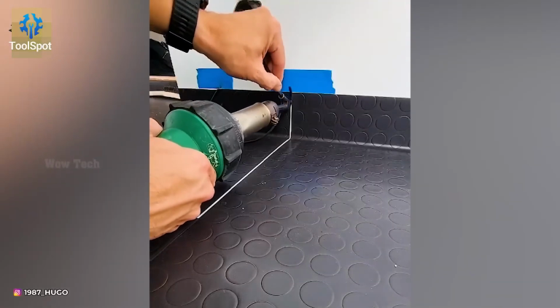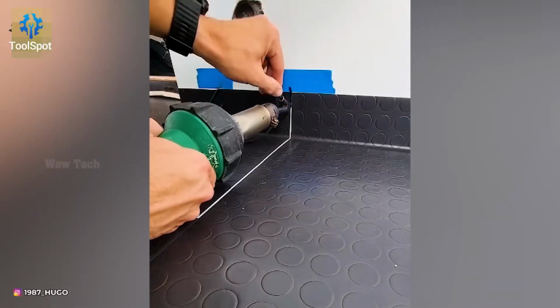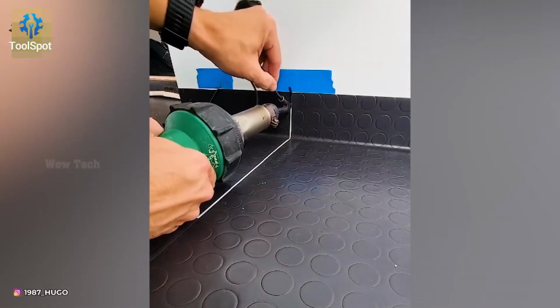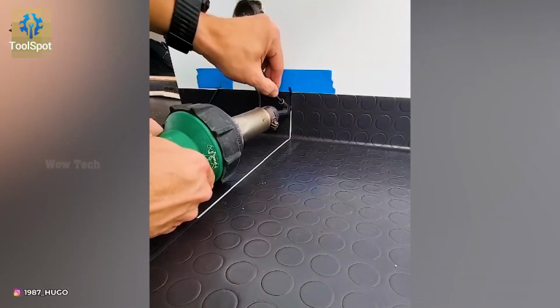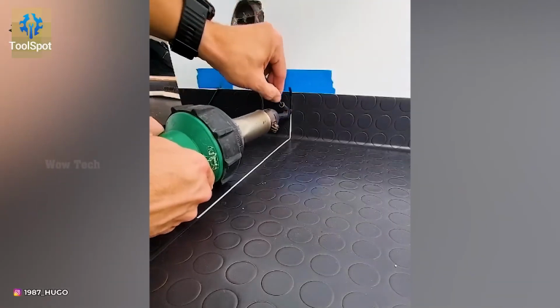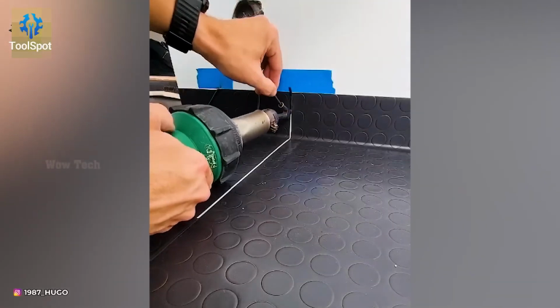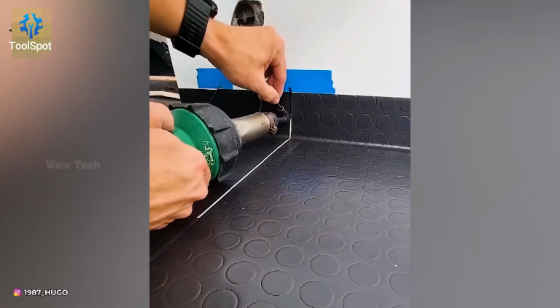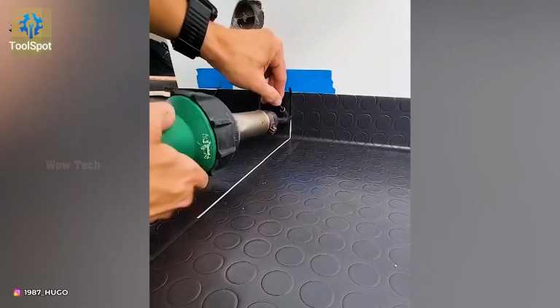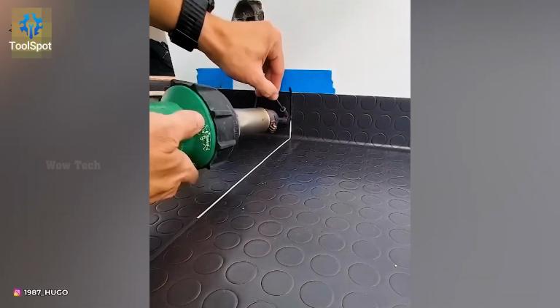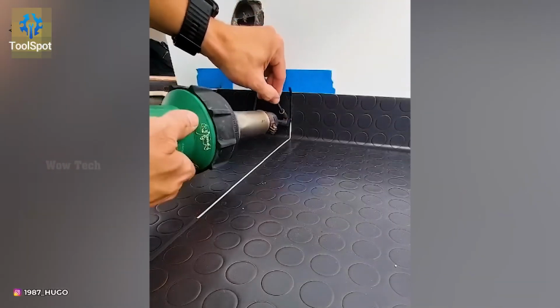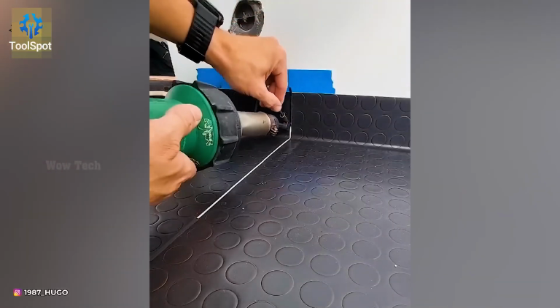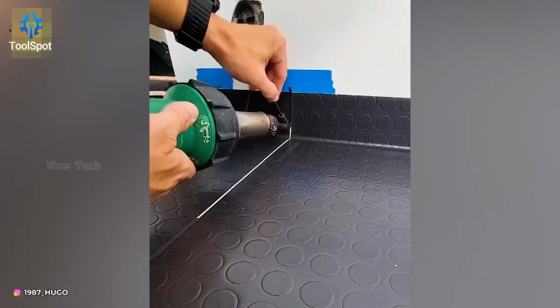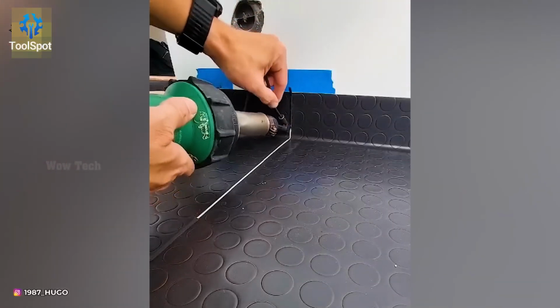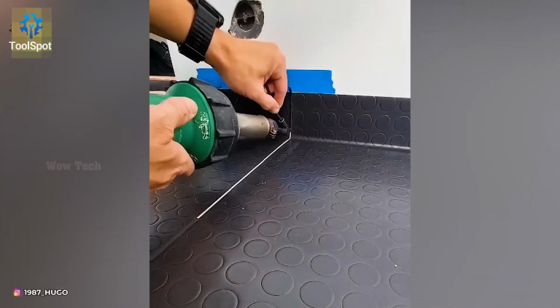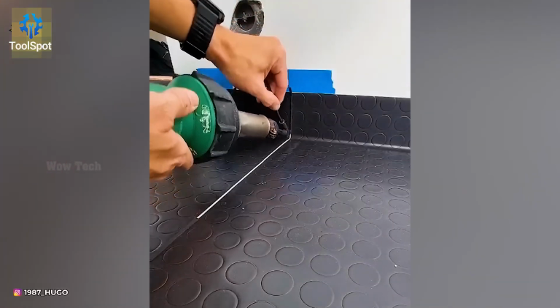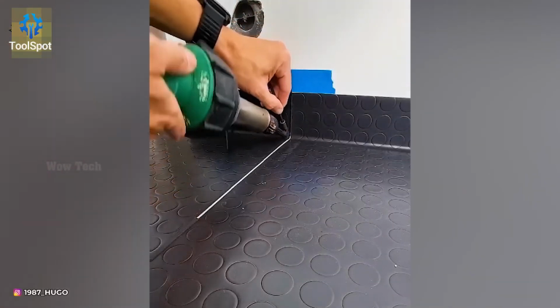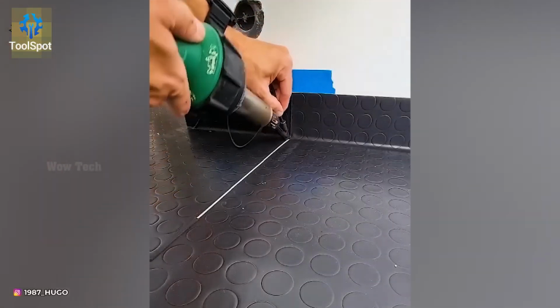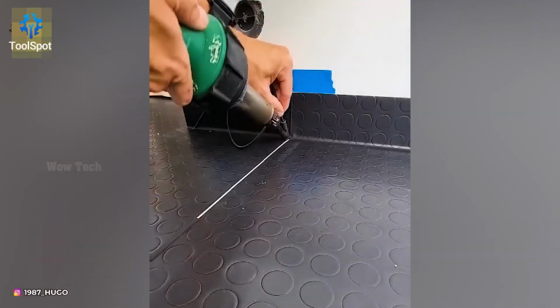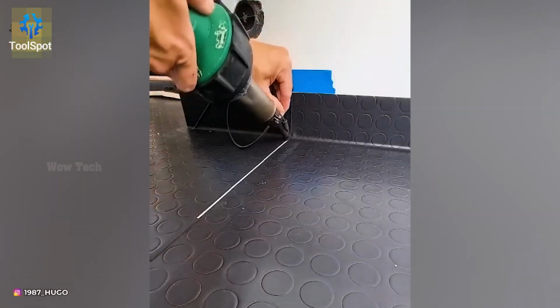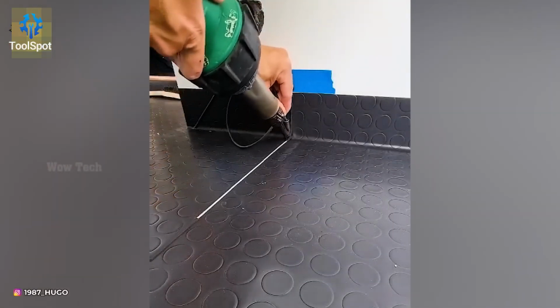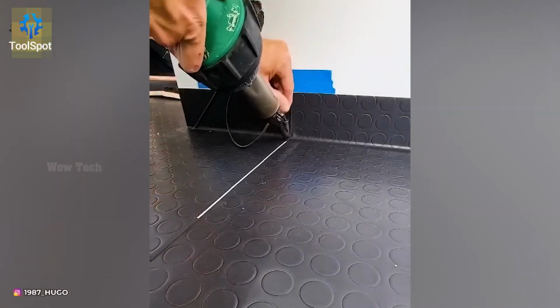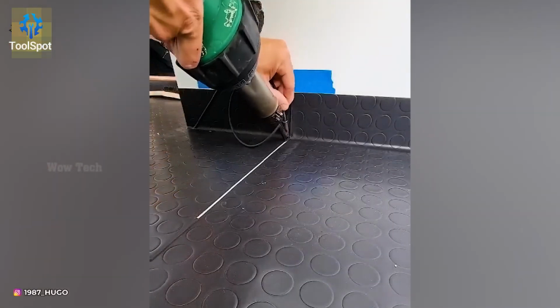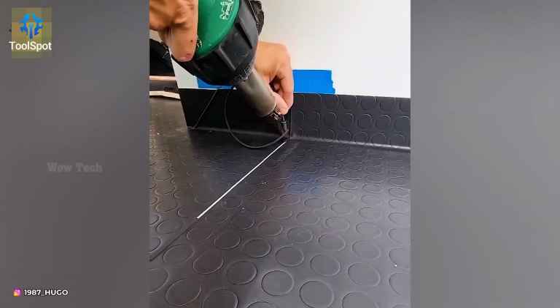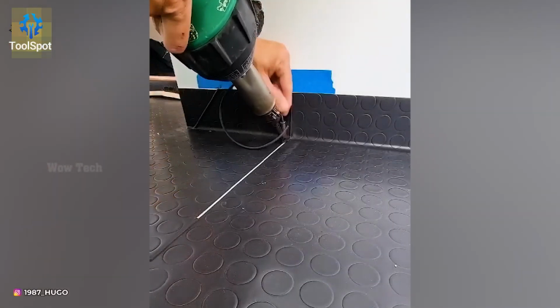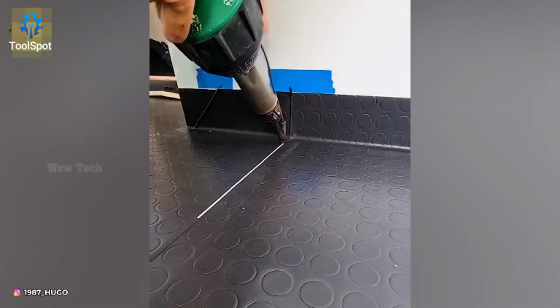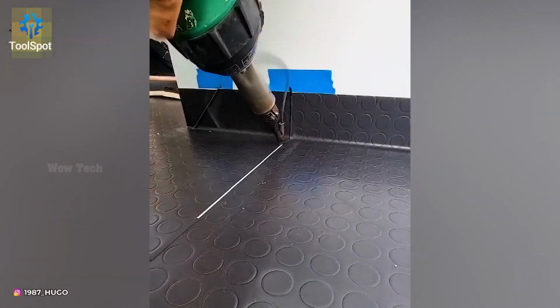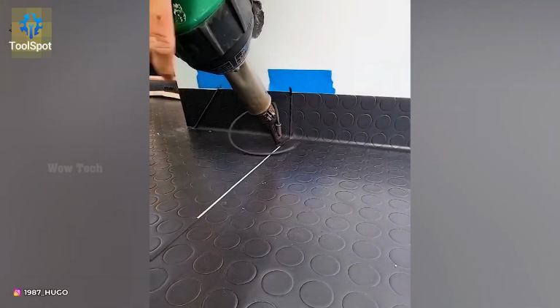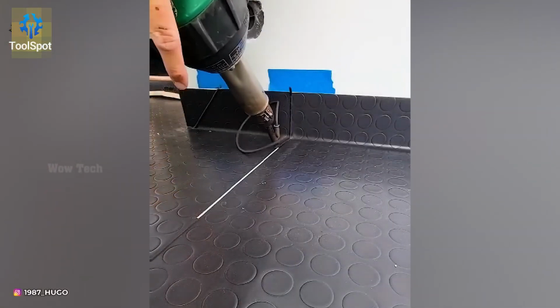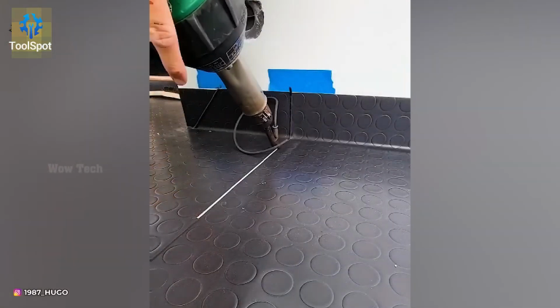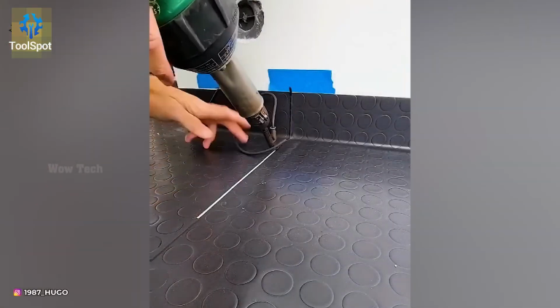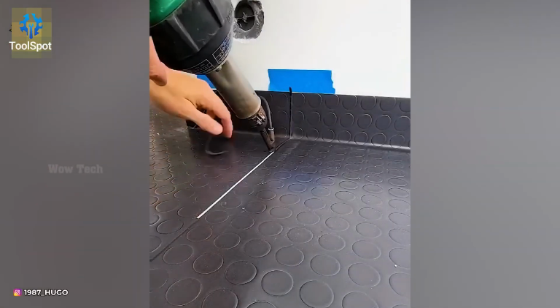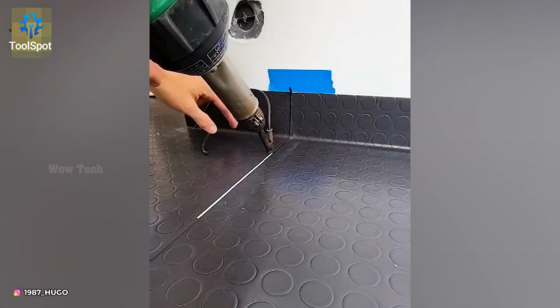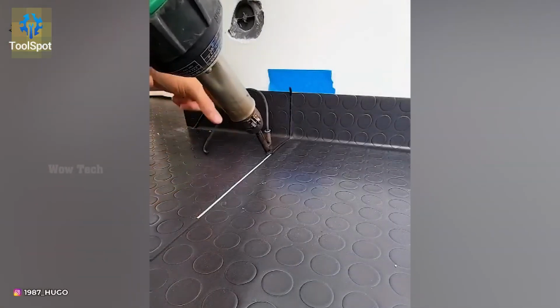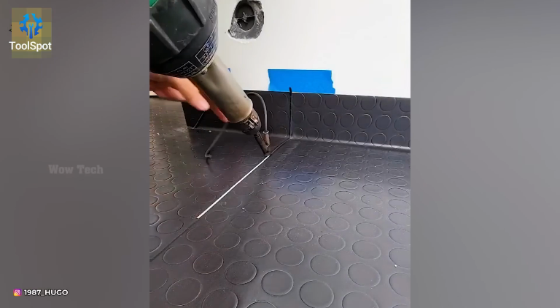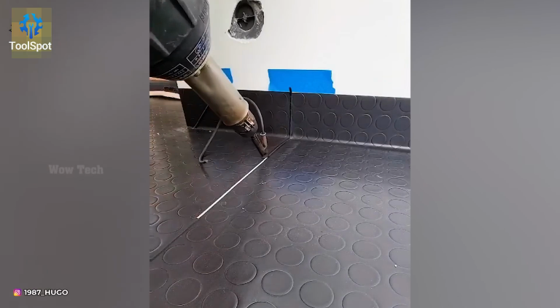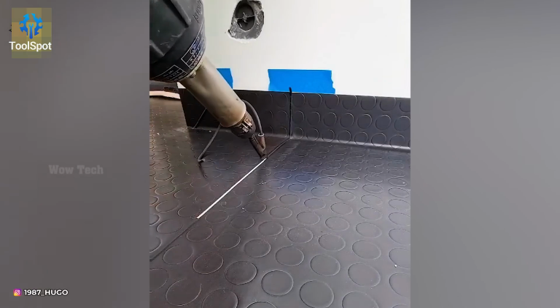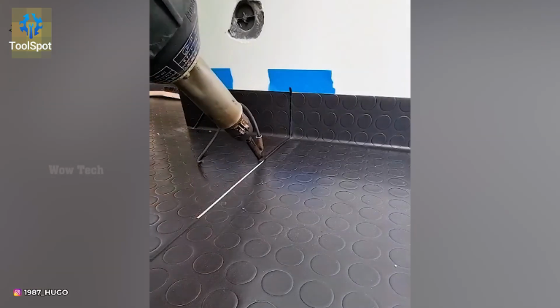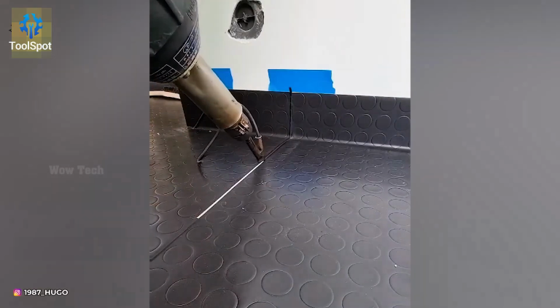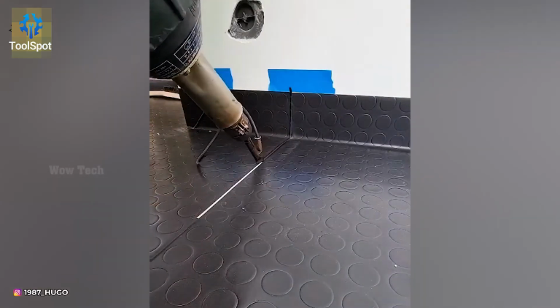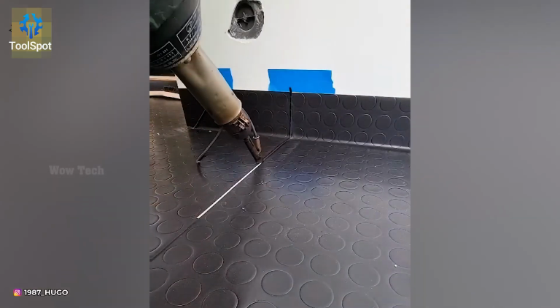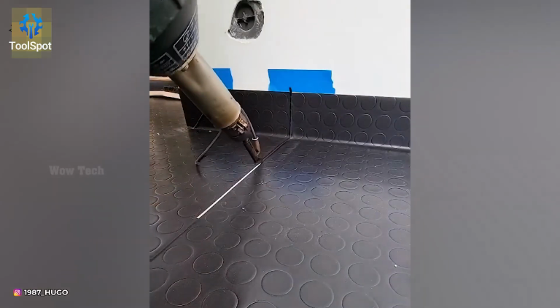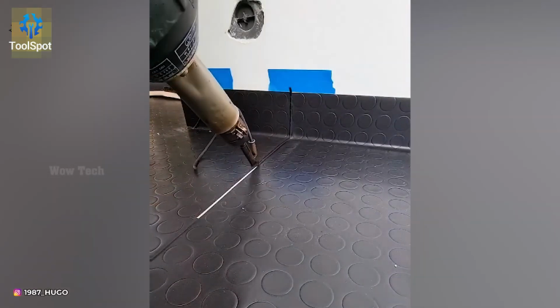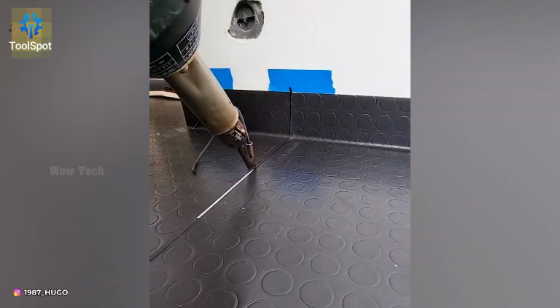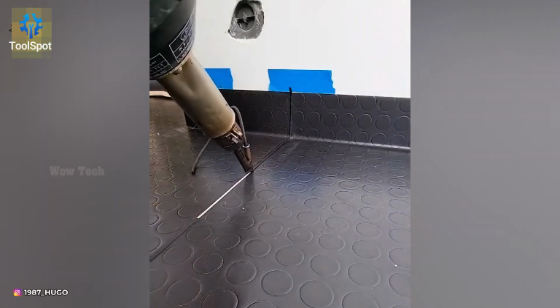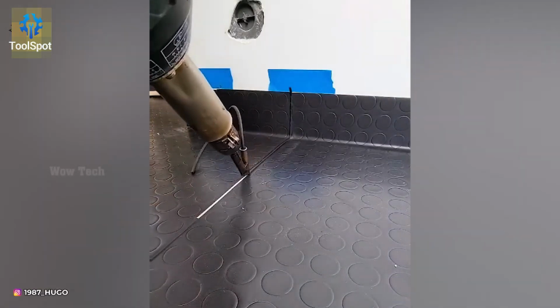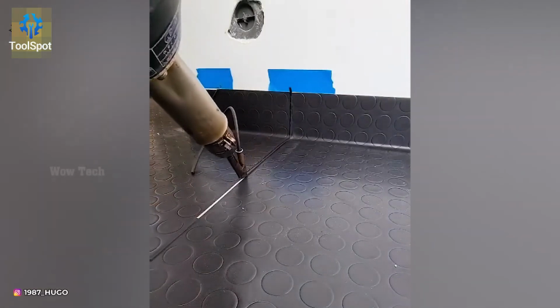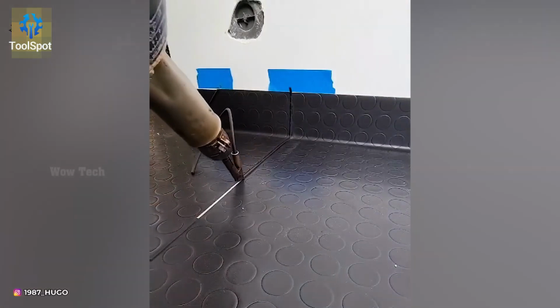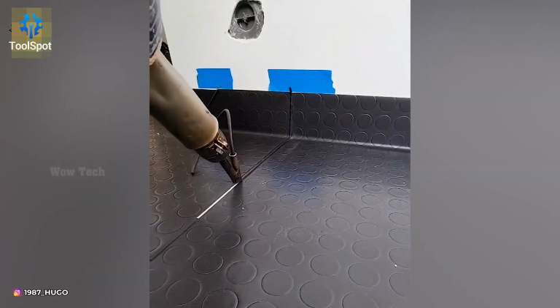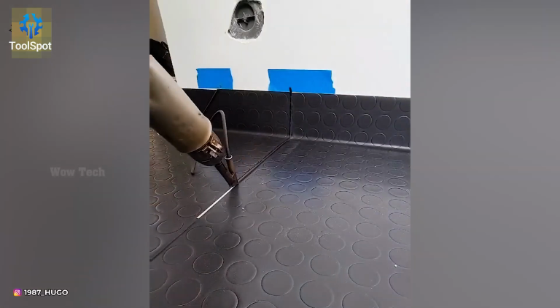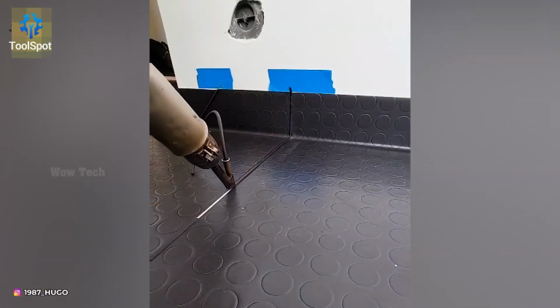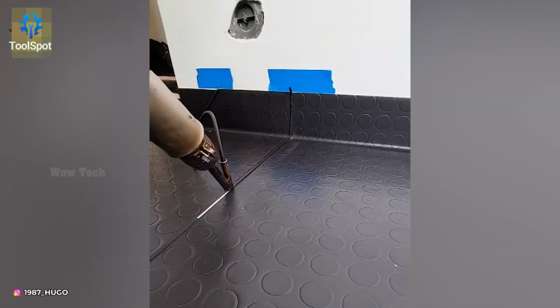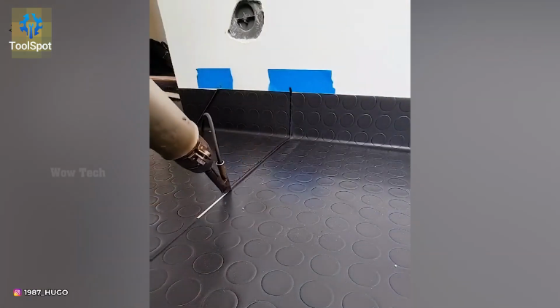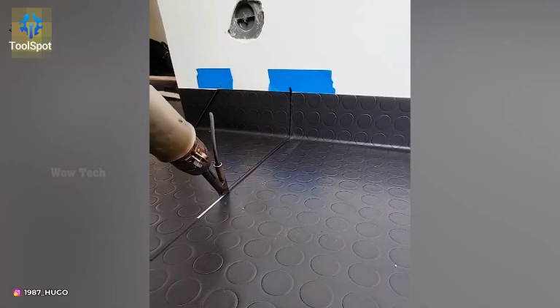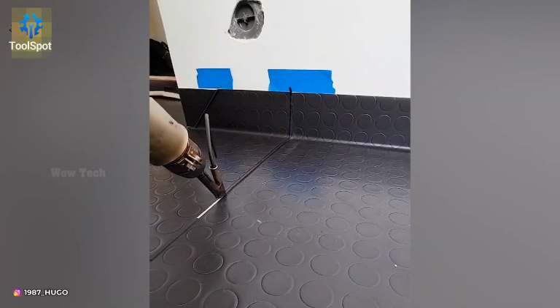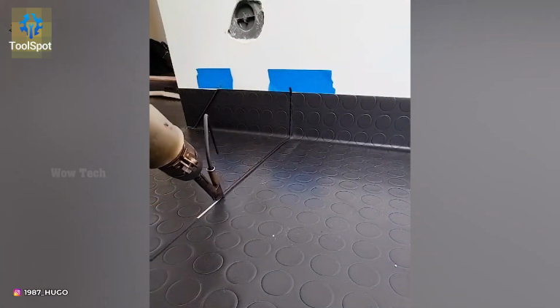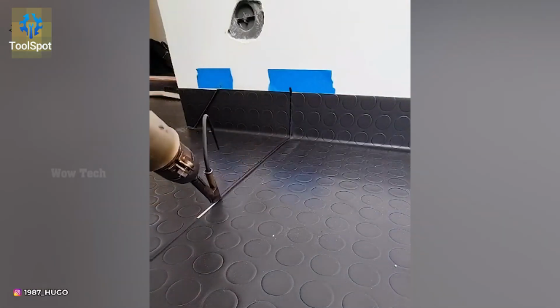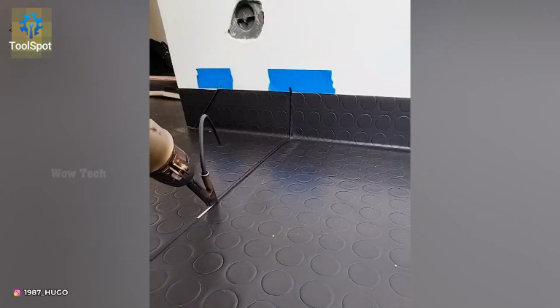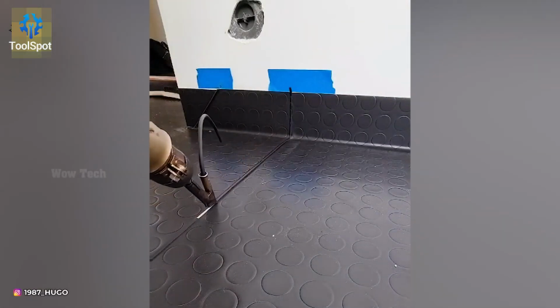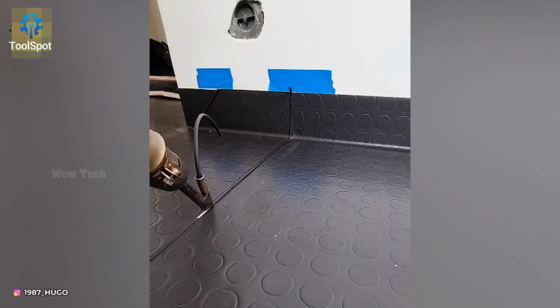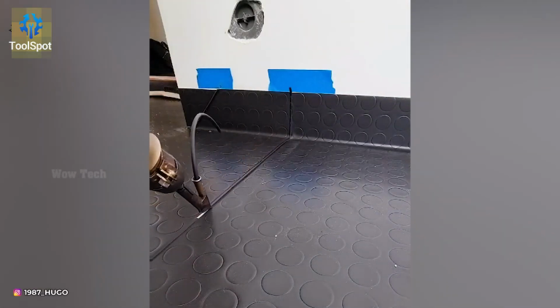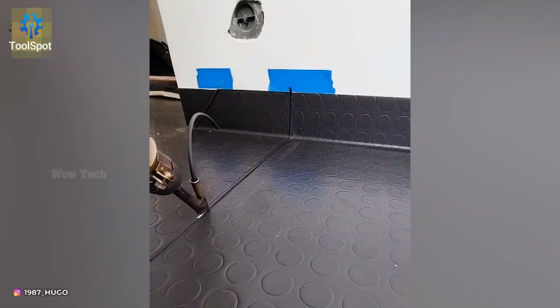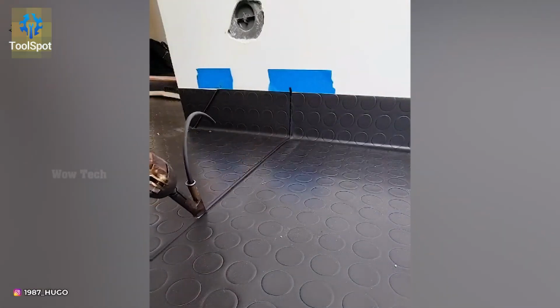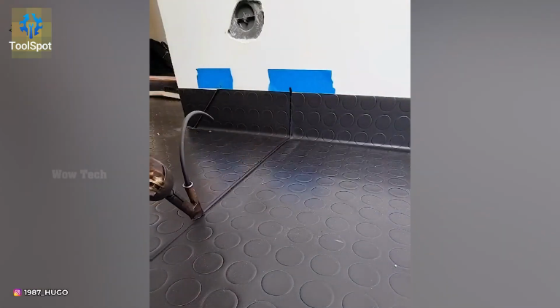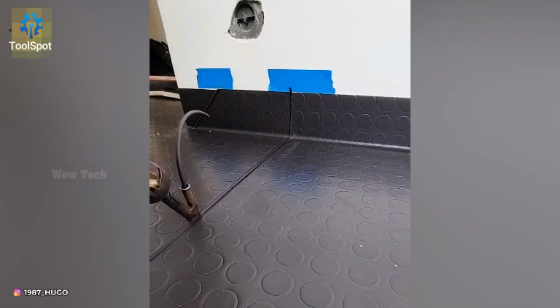Plastic welding? It's all about precision. Temperature and pressure sync perfectly for a flawless bond.